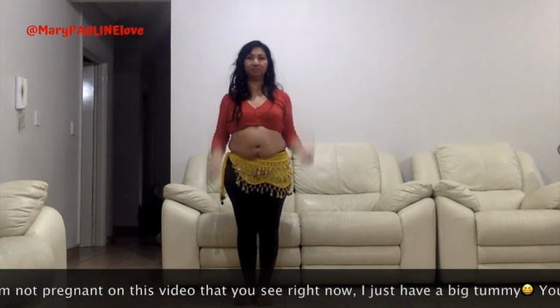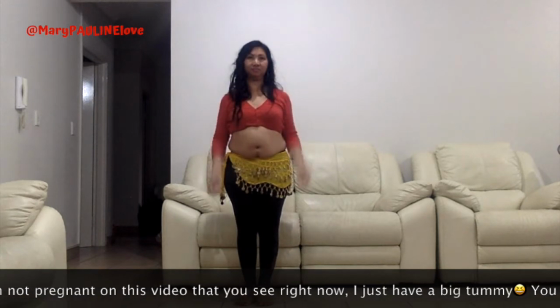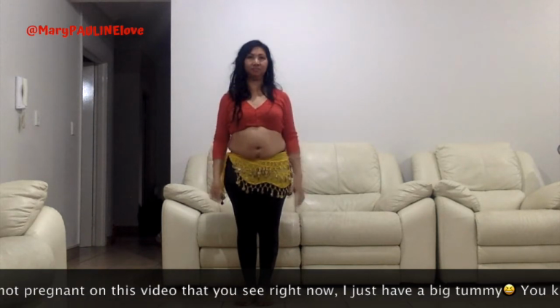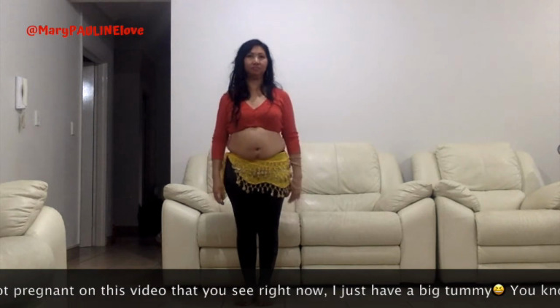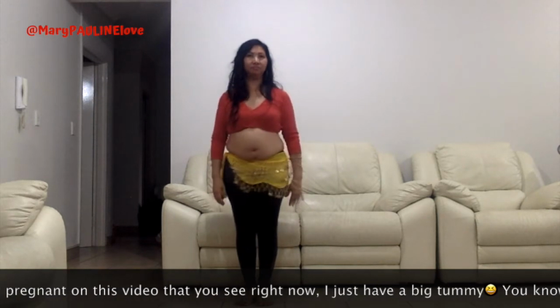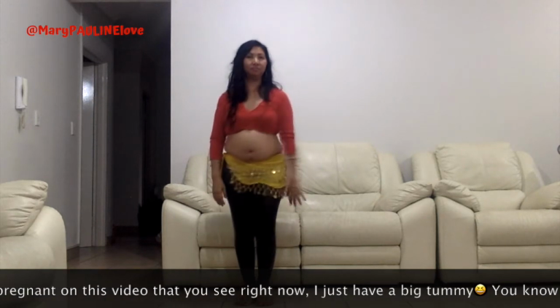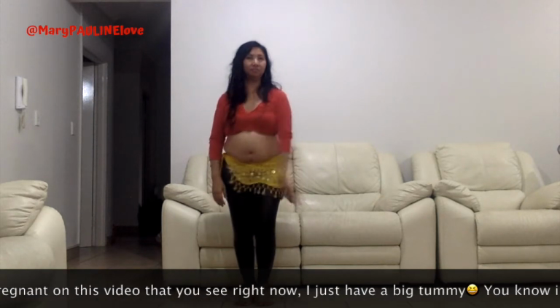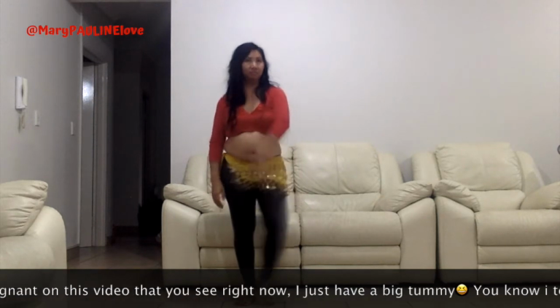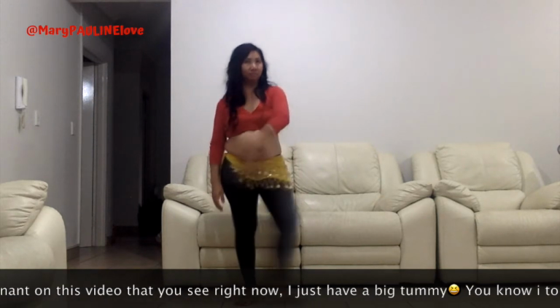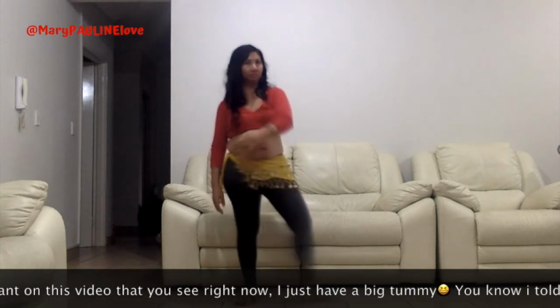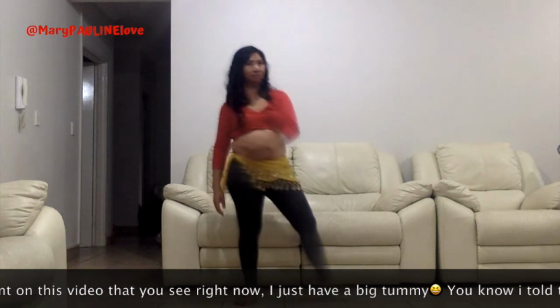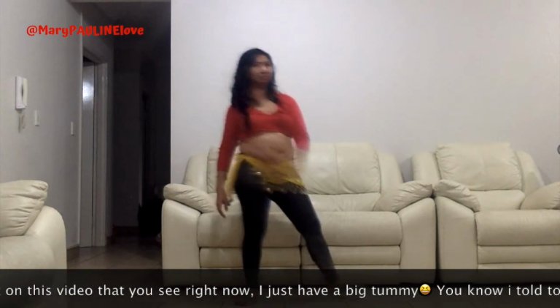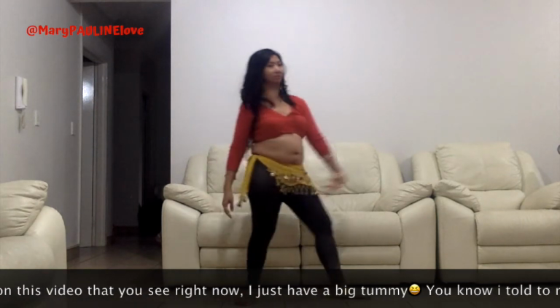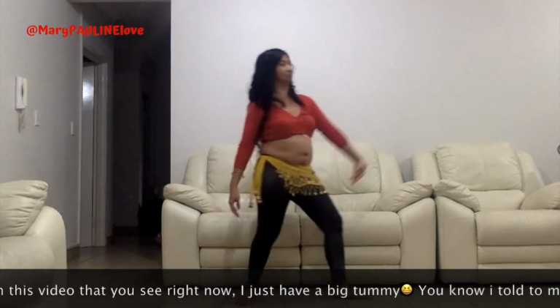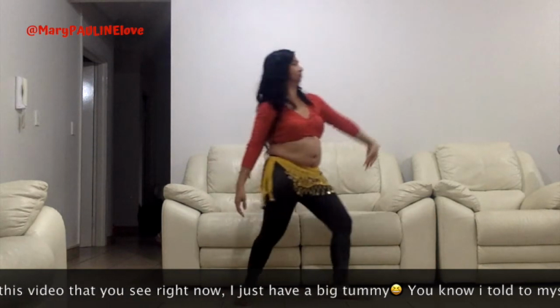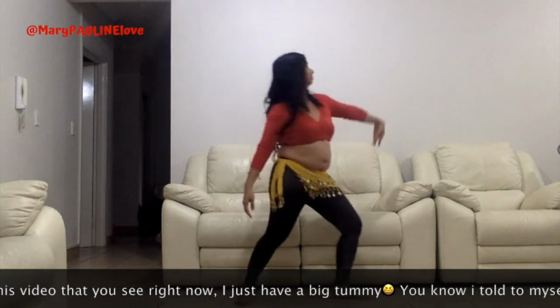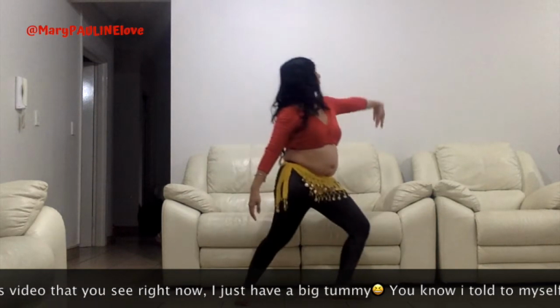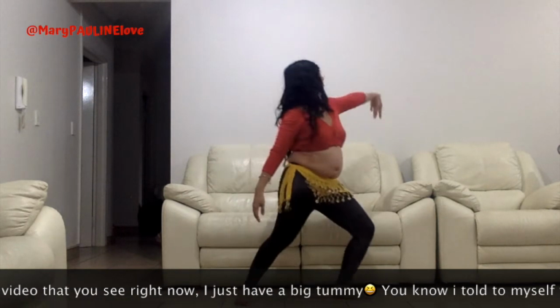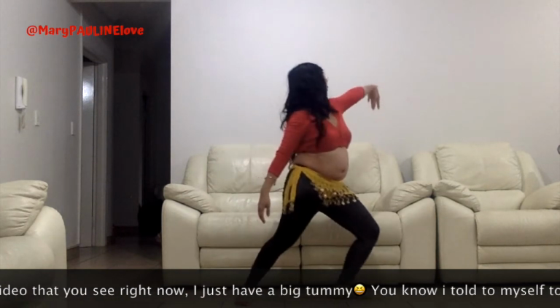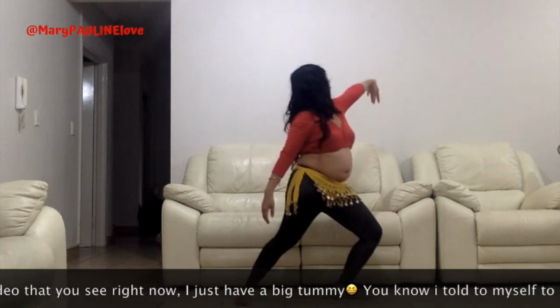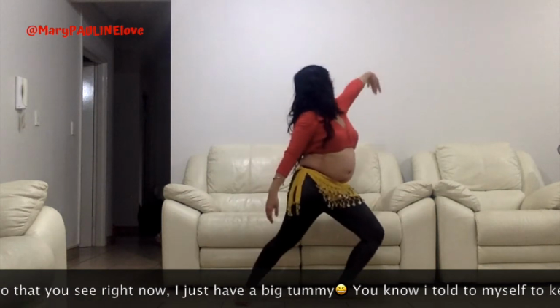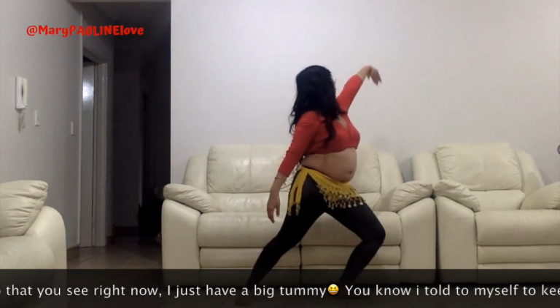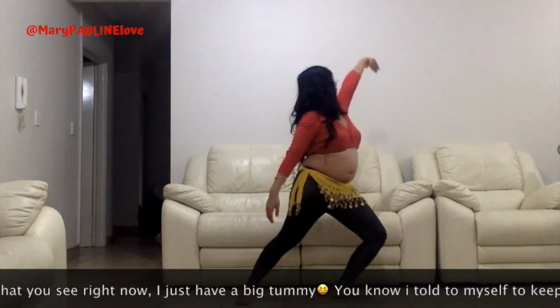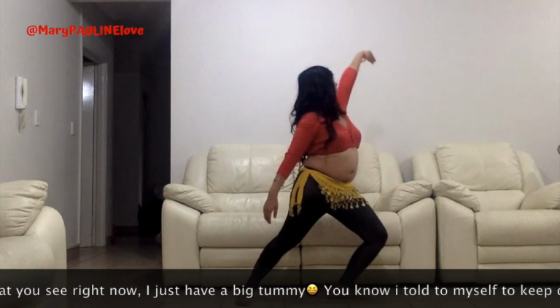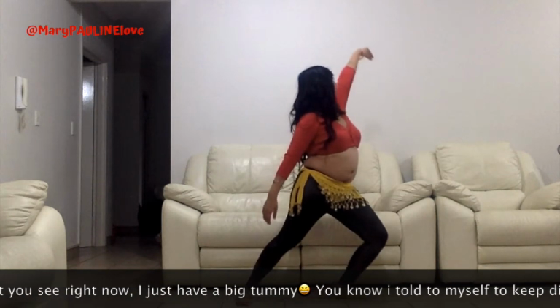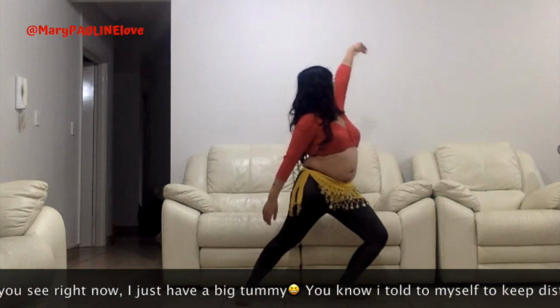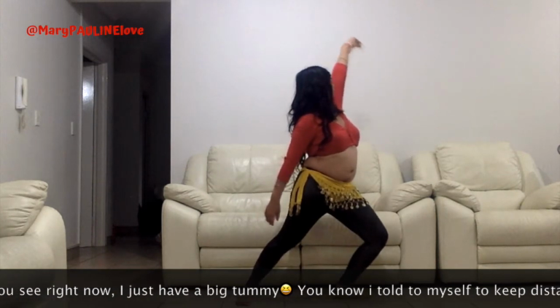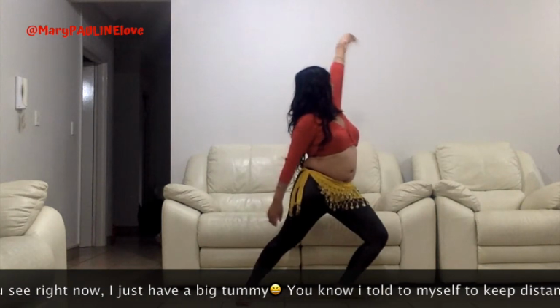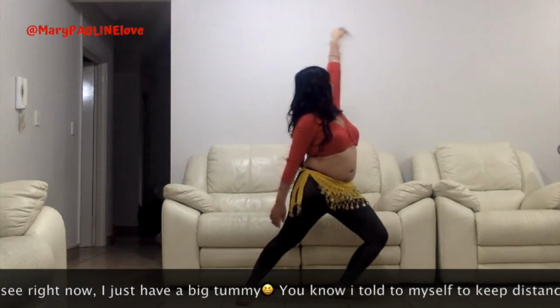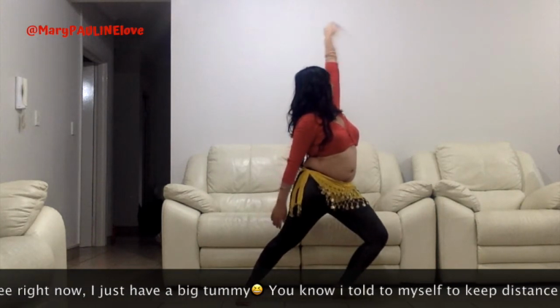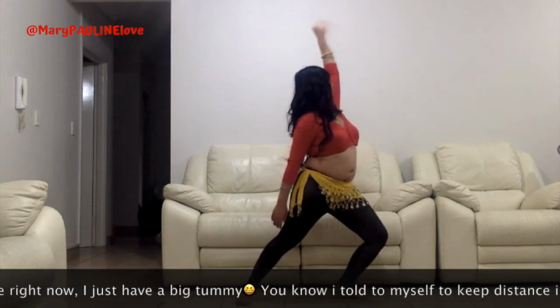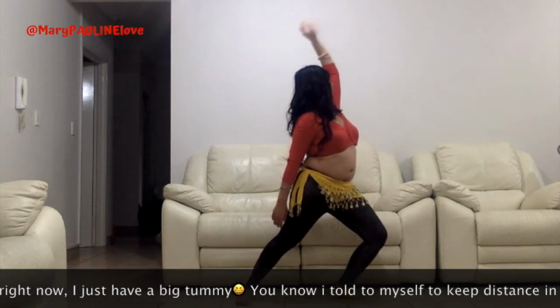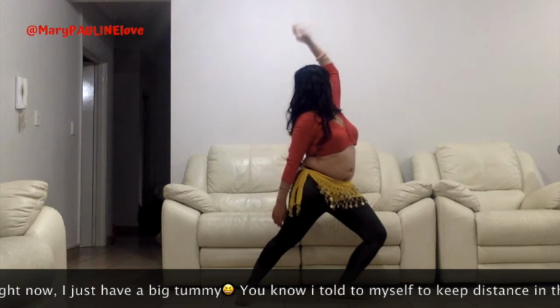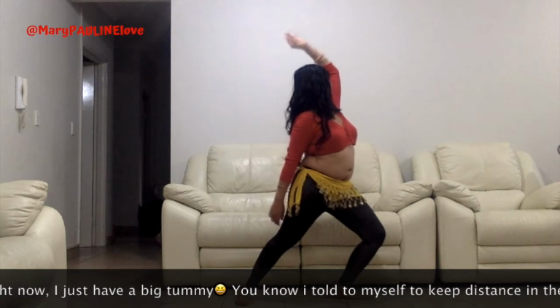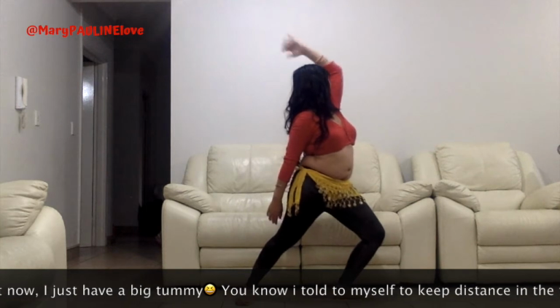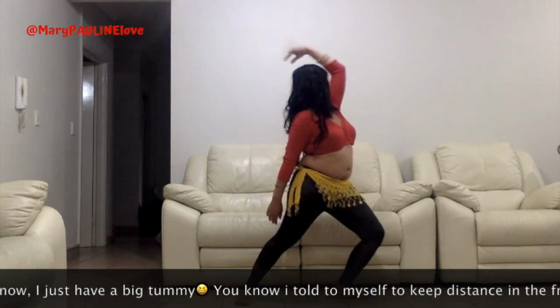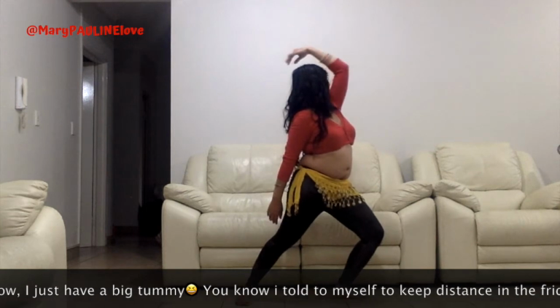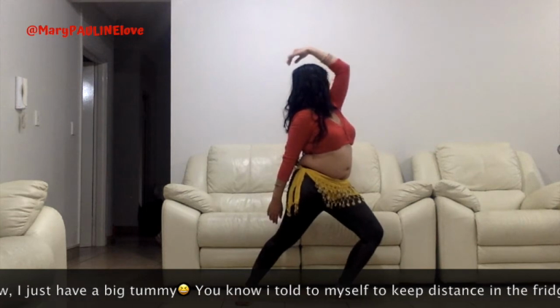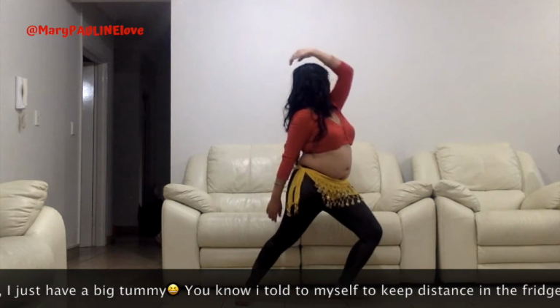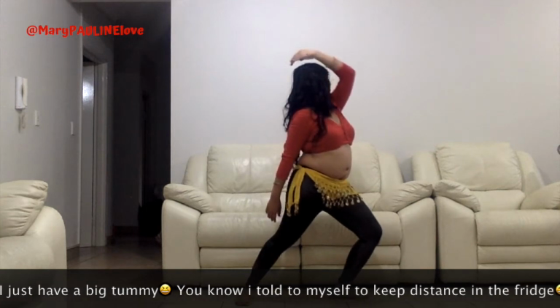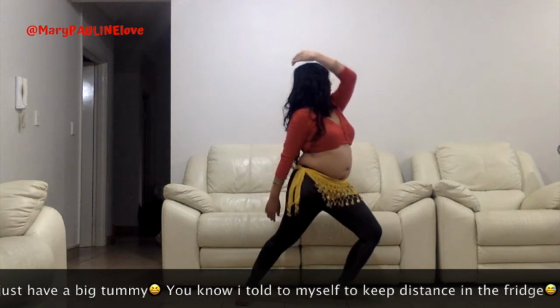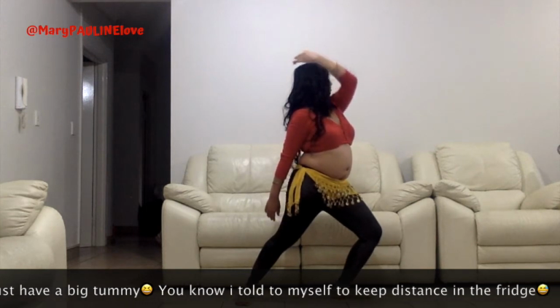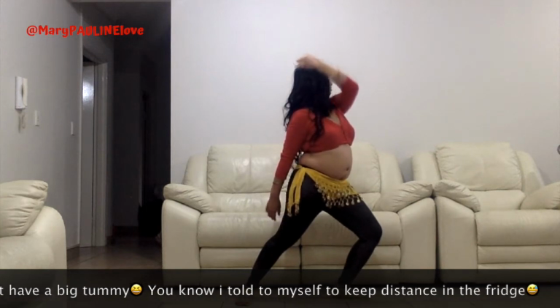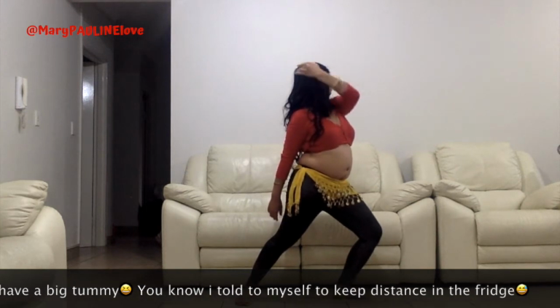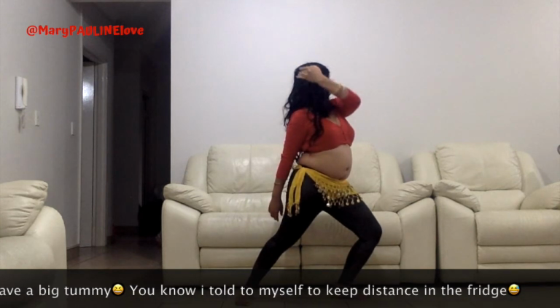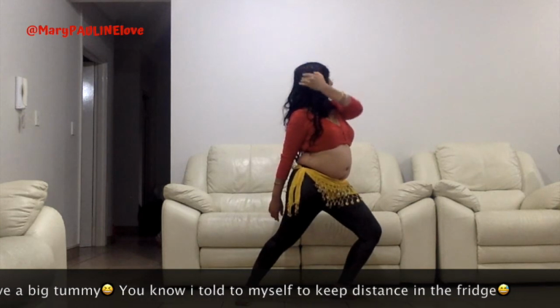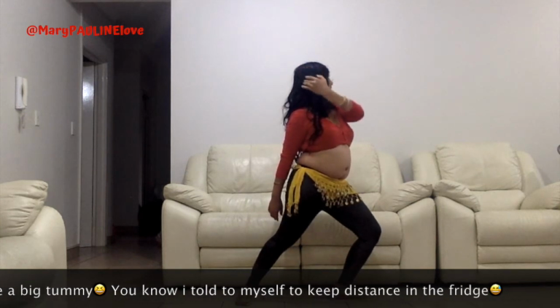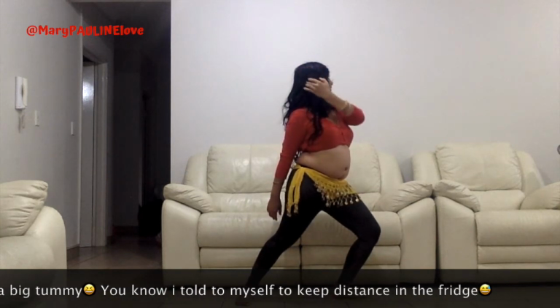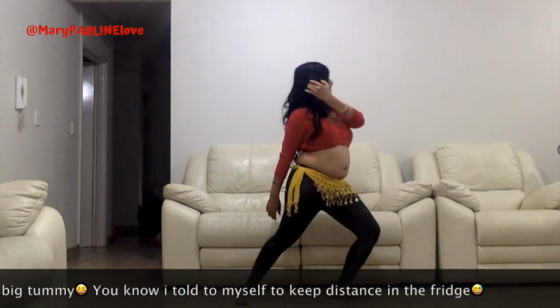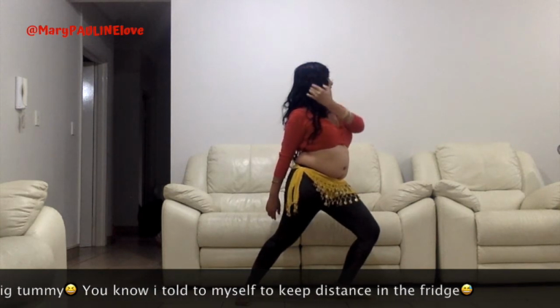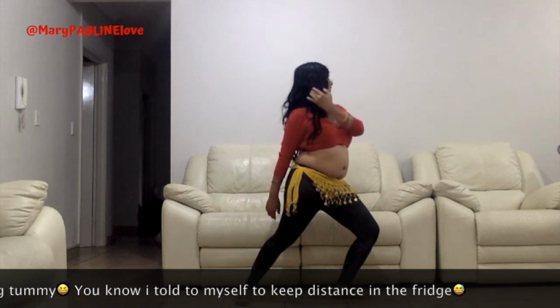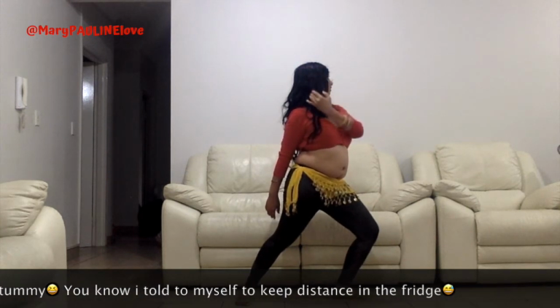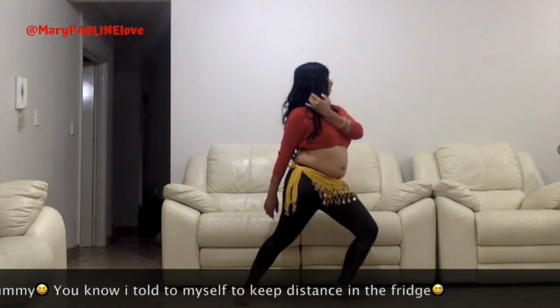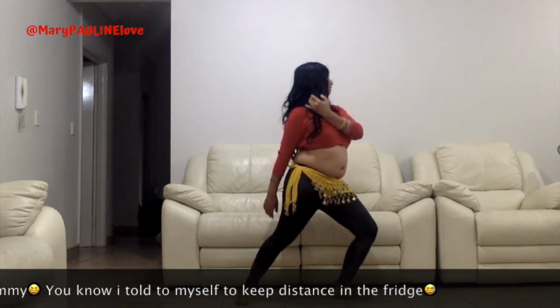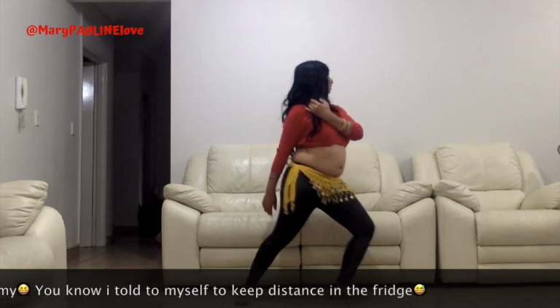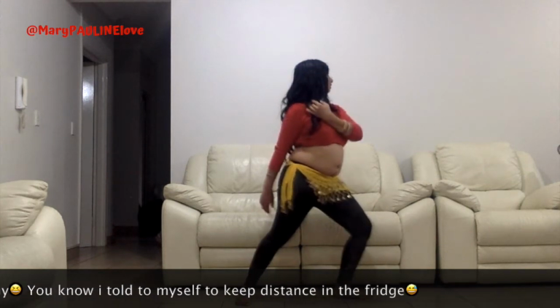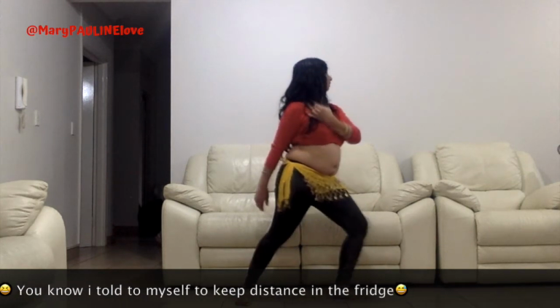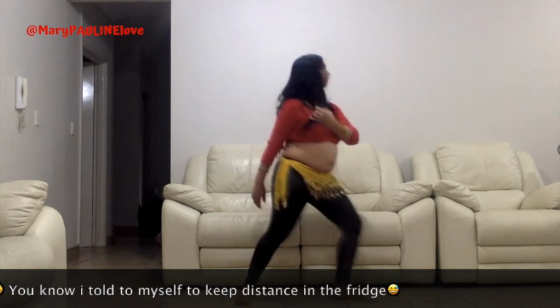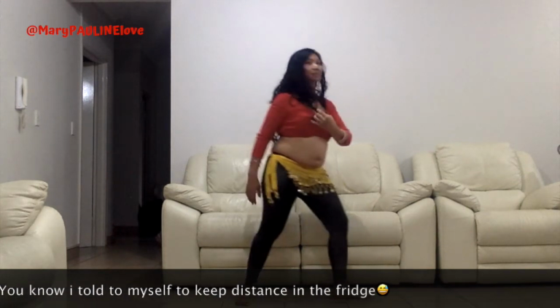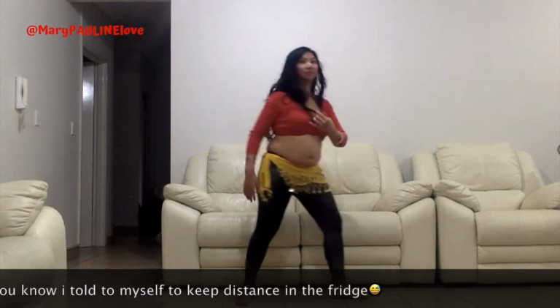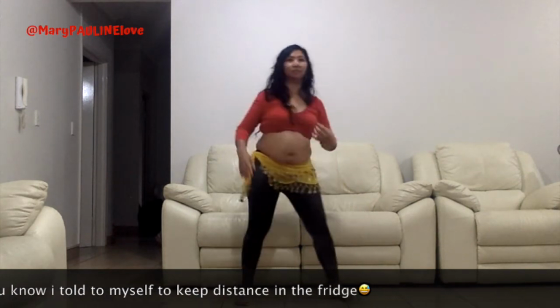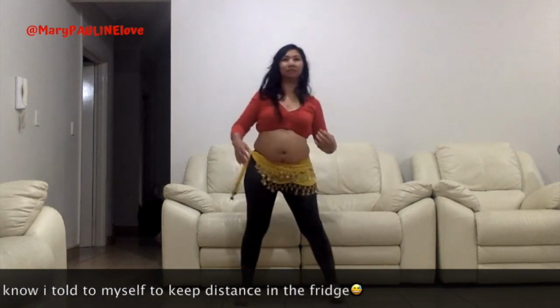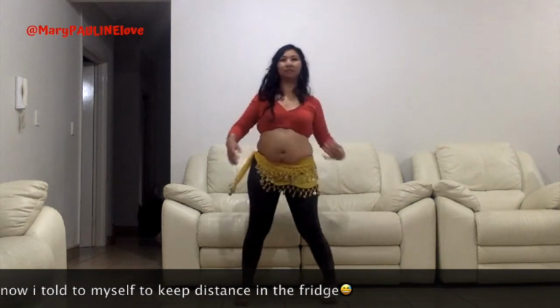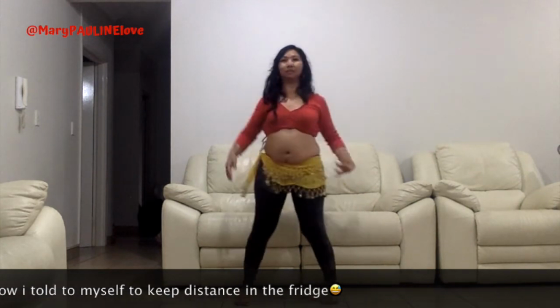Stretch. Maintain your lifted posture. Make all your movements flowing and soft, yet powerful.